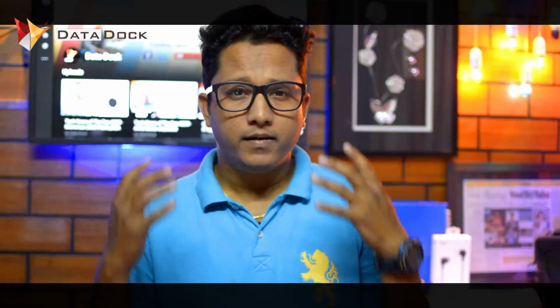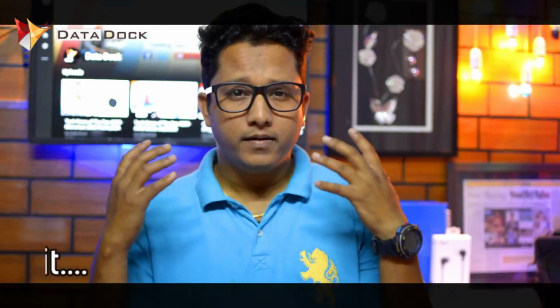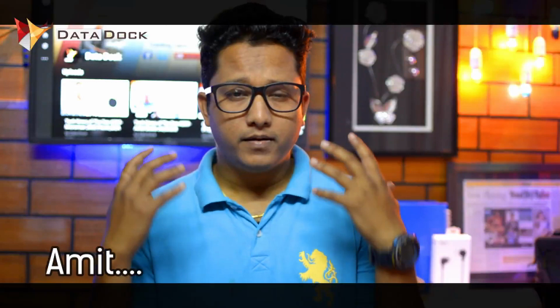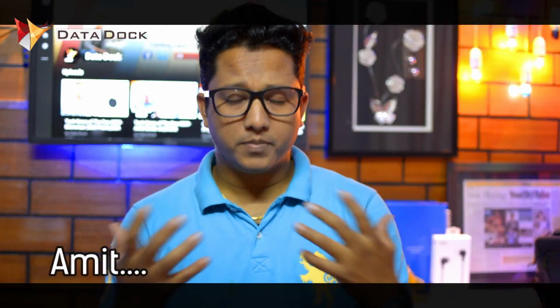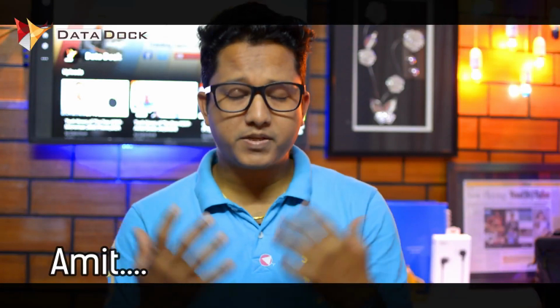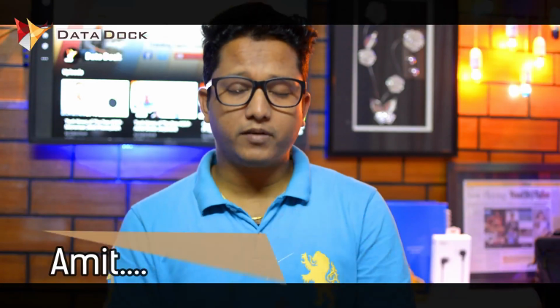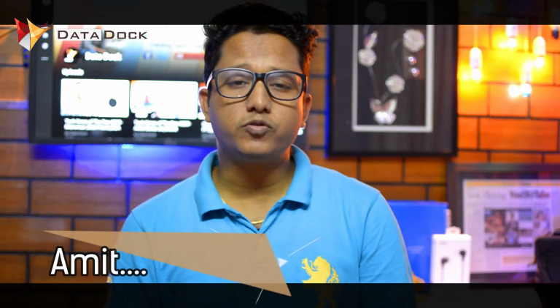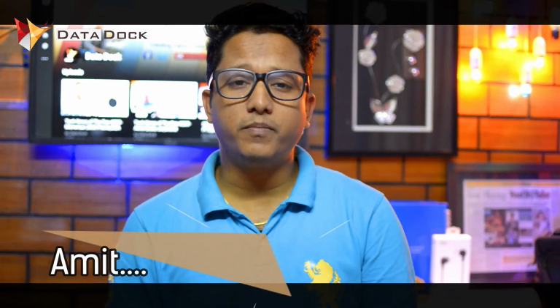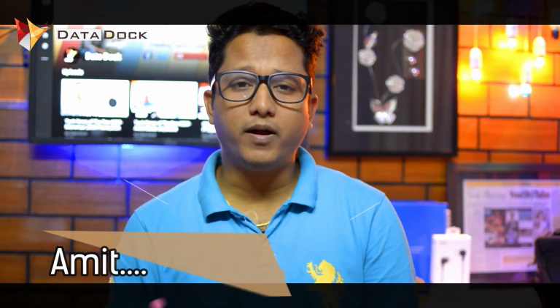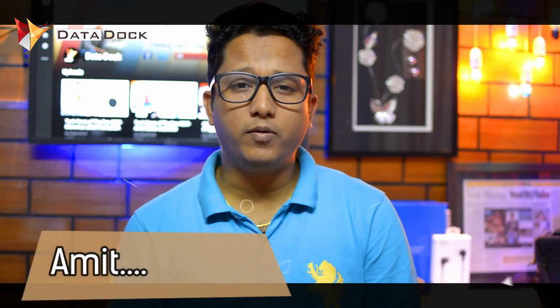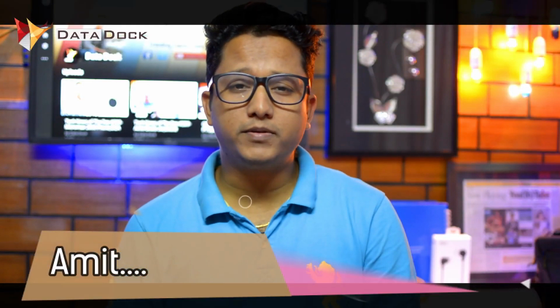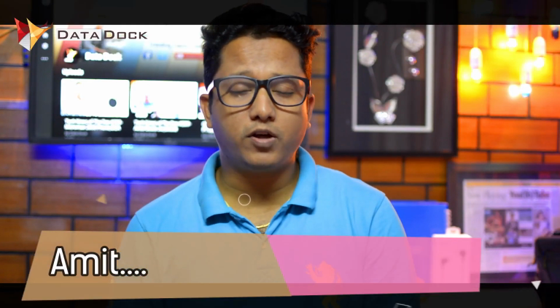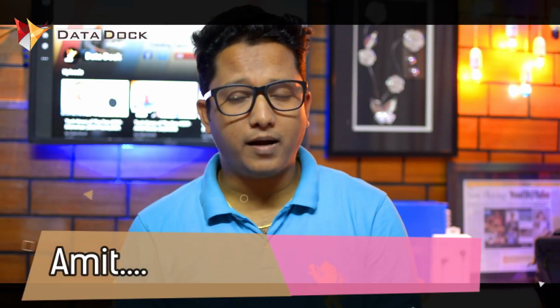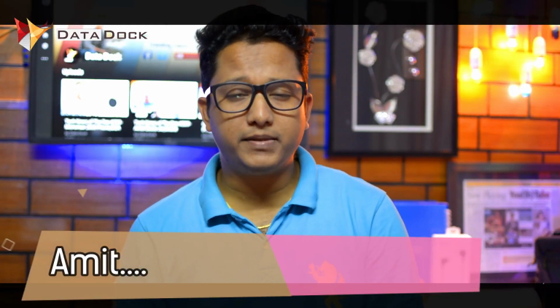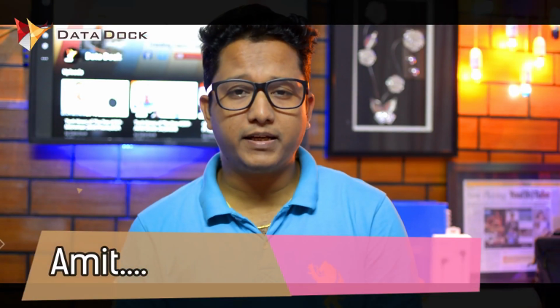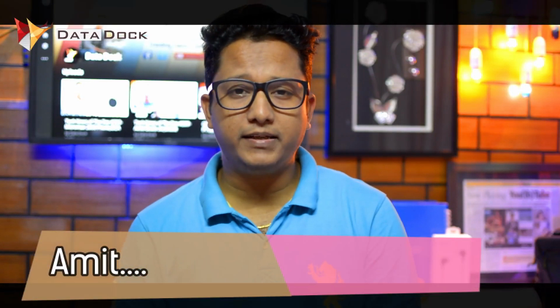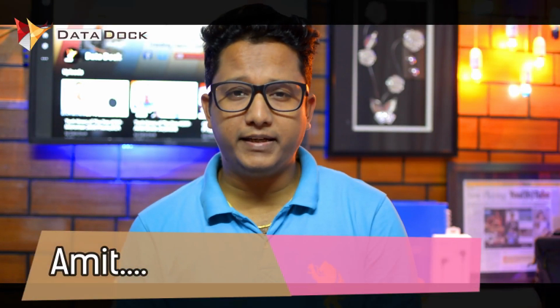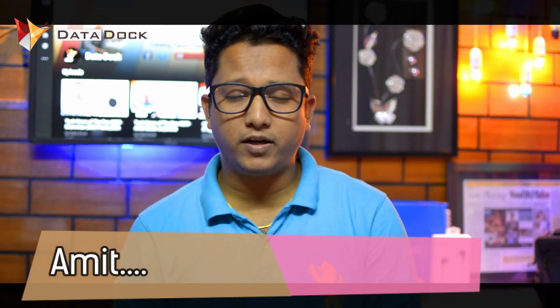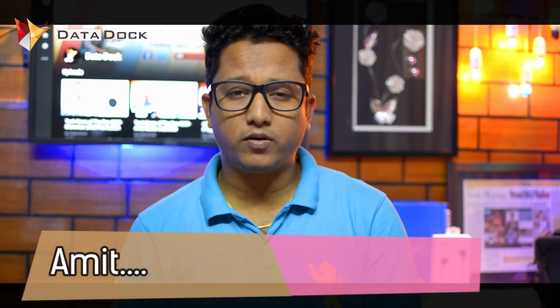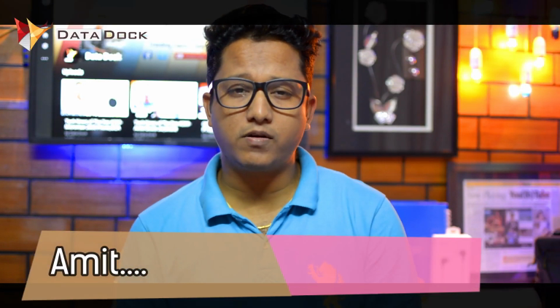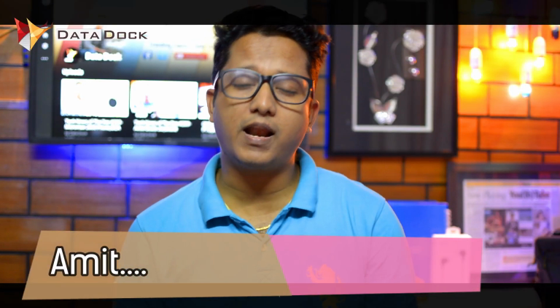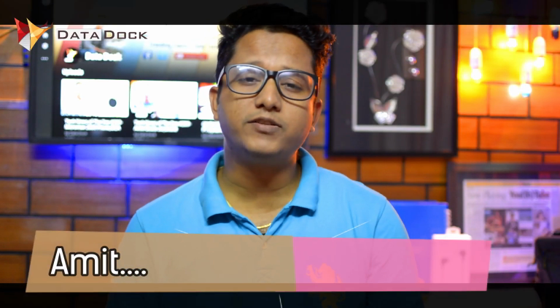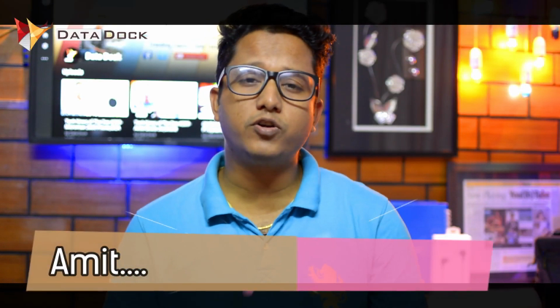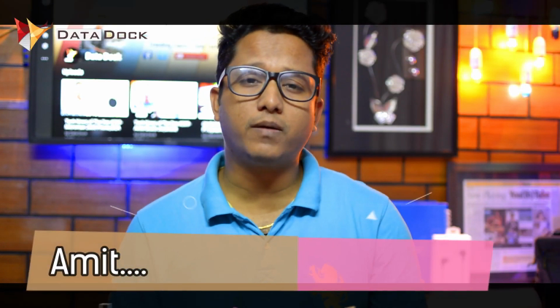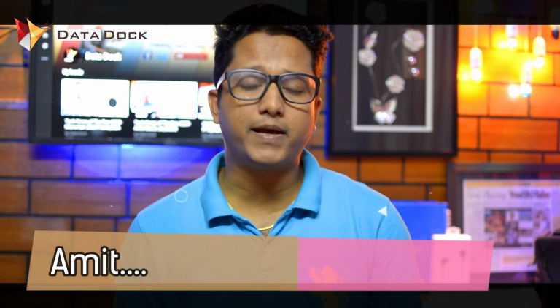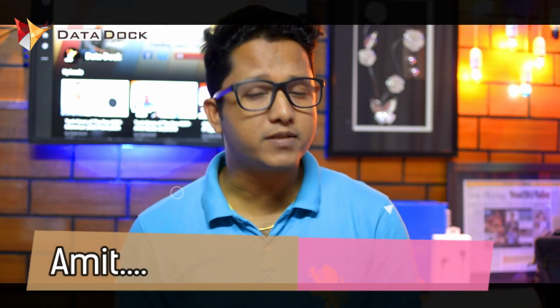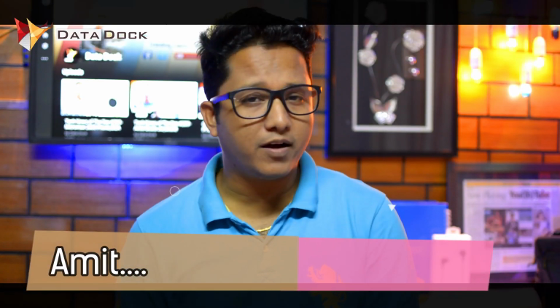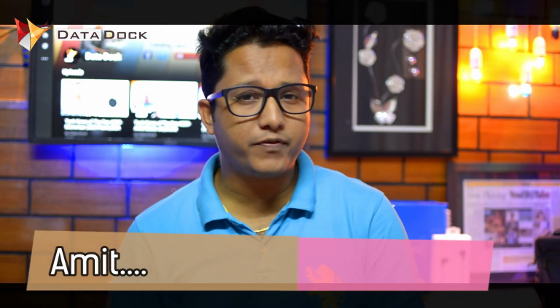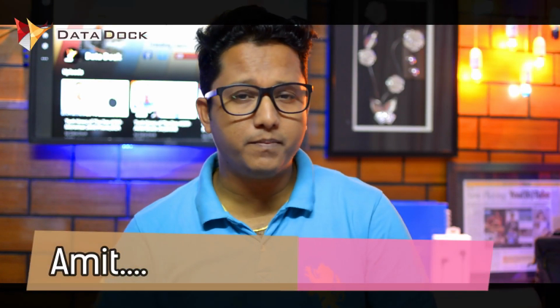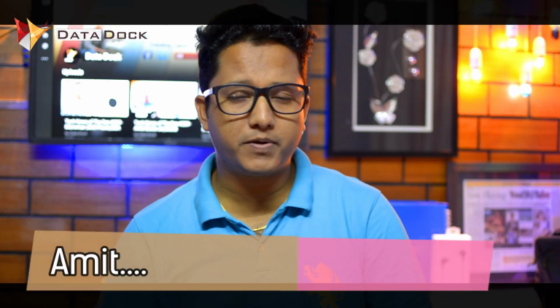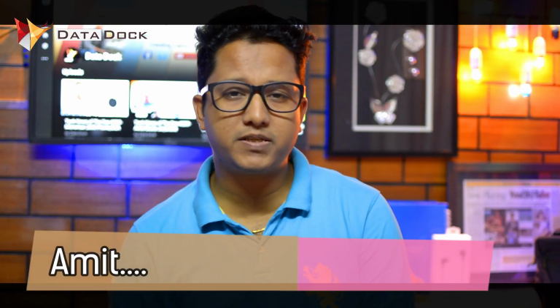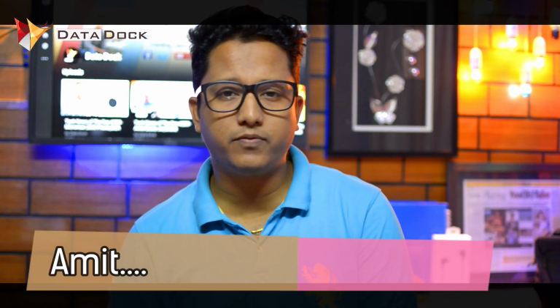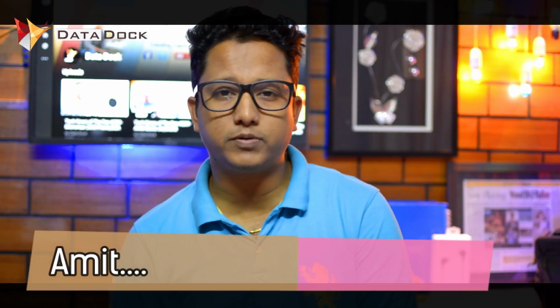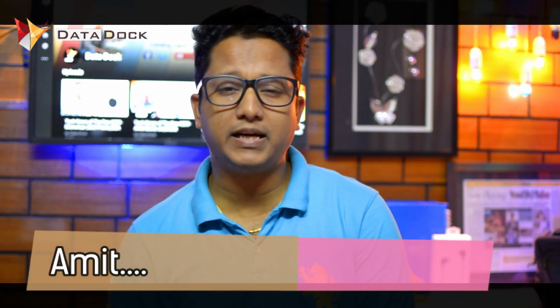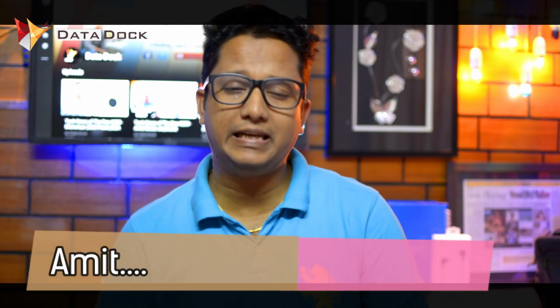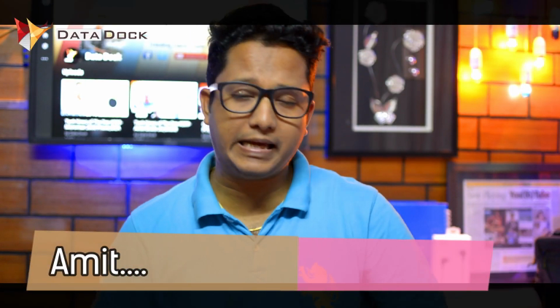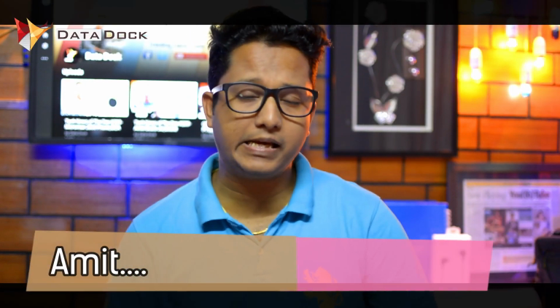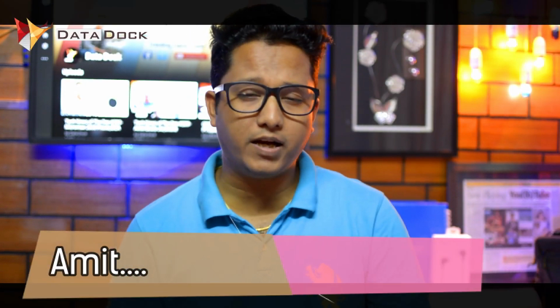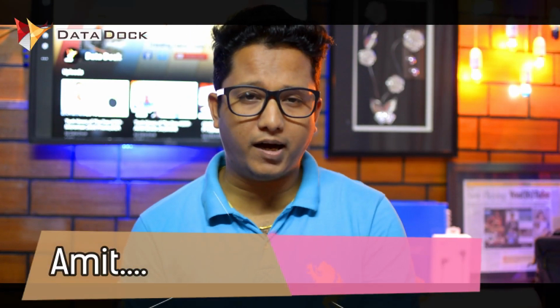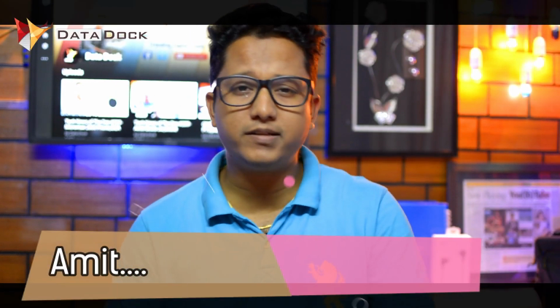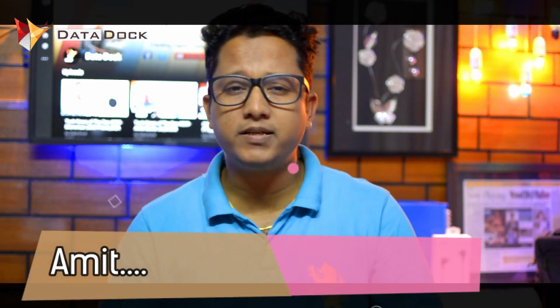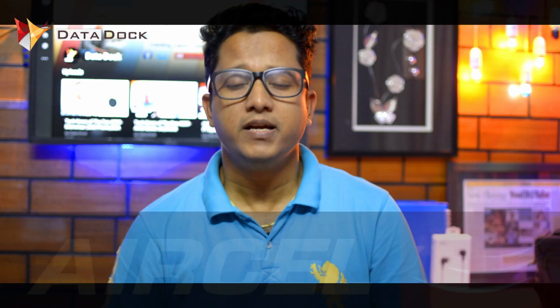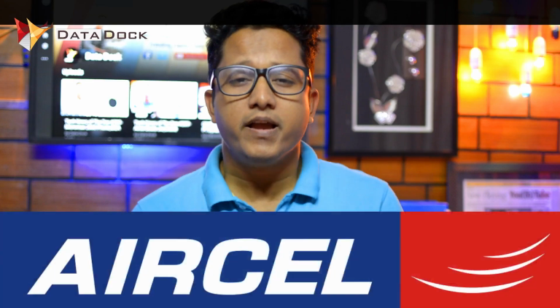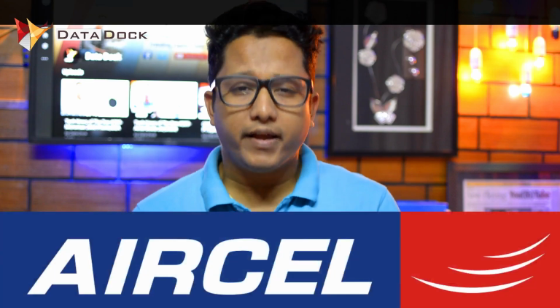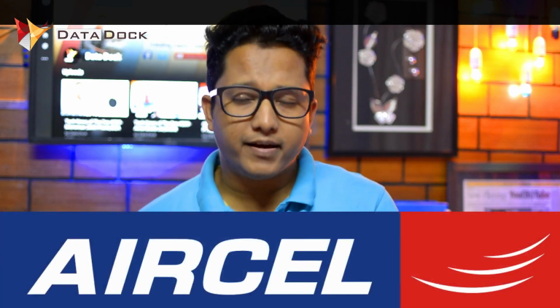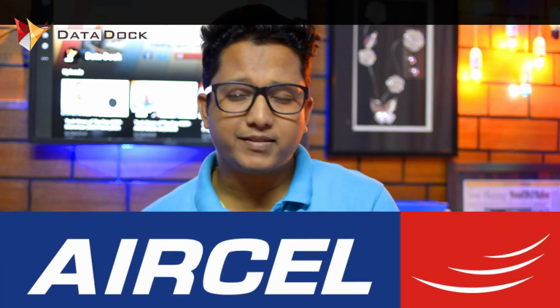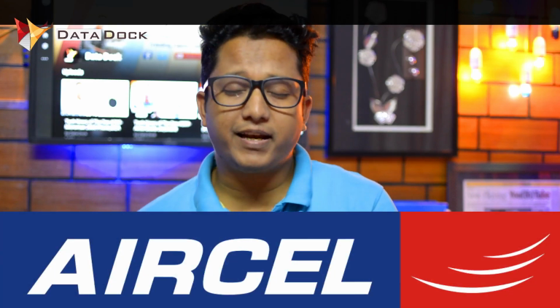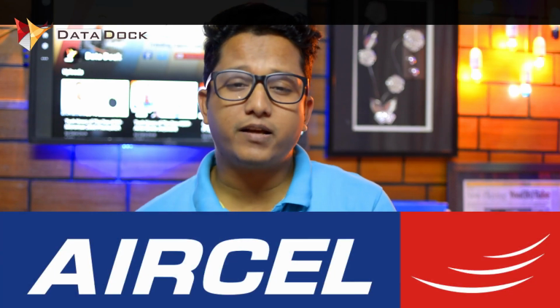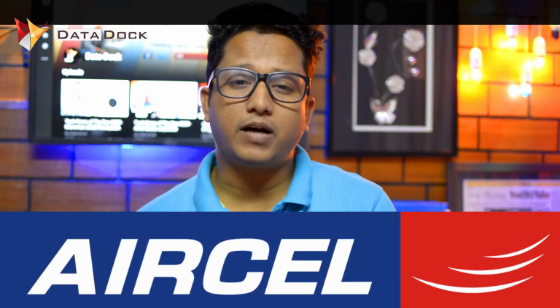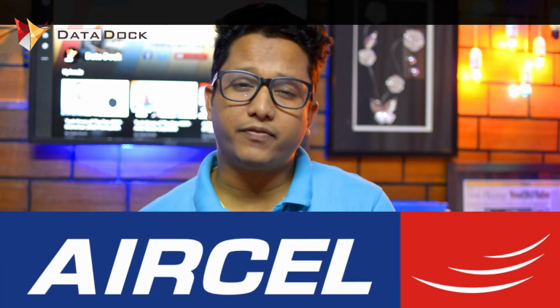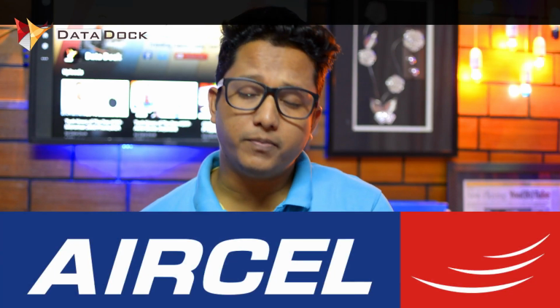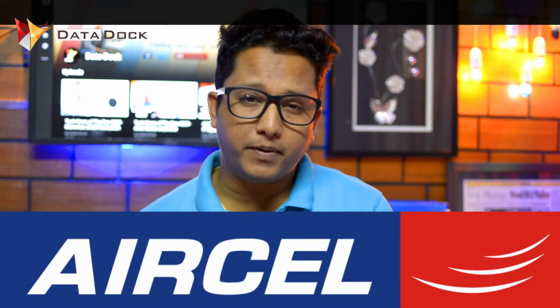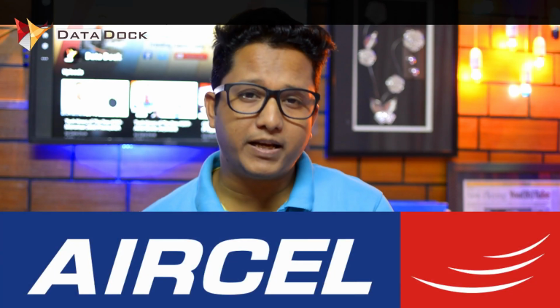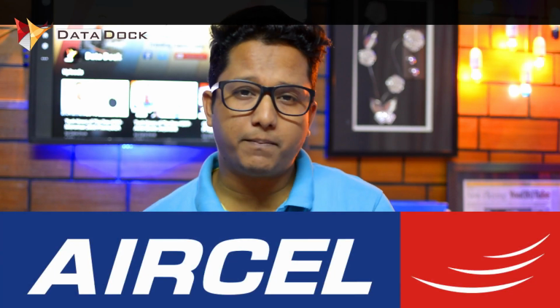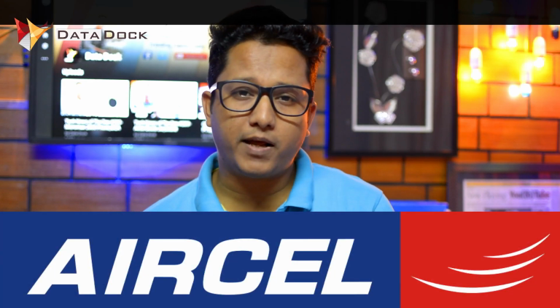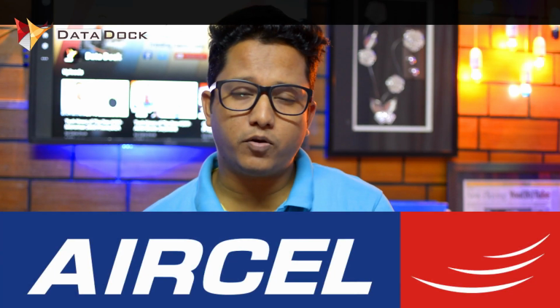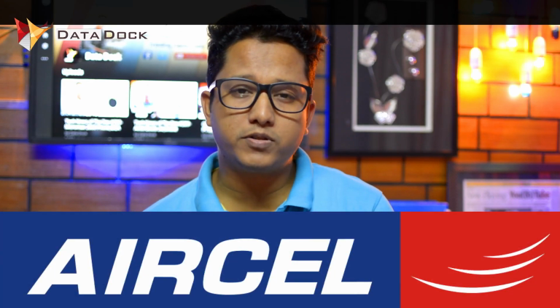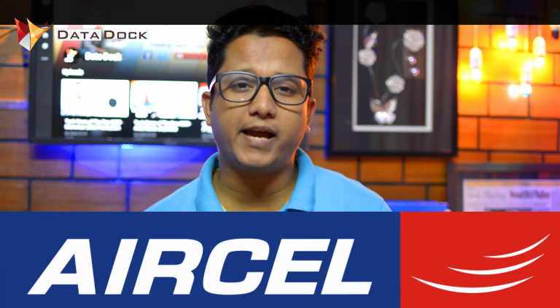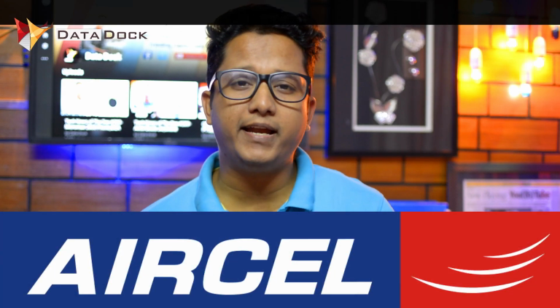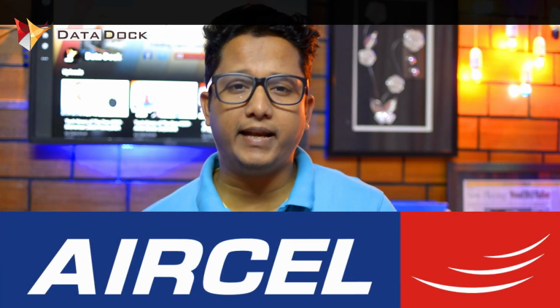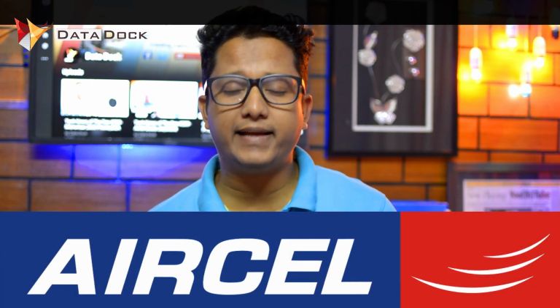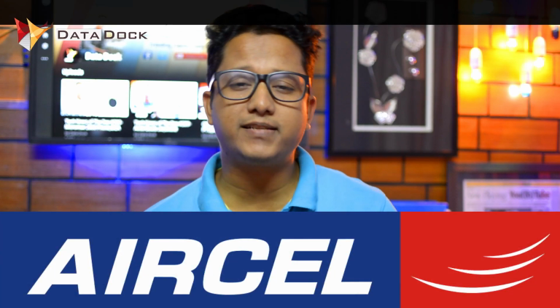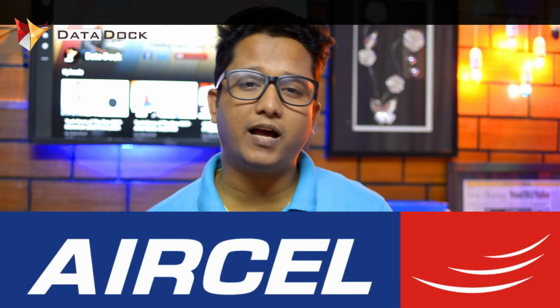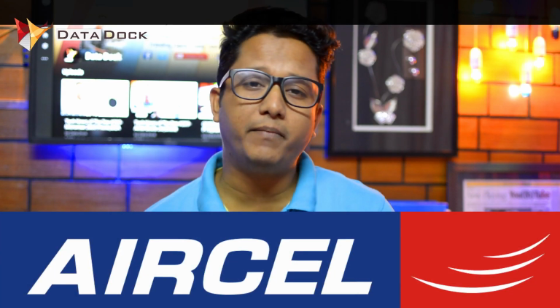Hello friends, I am Homet and you are watching DataDog. Reliance Jio's plans are very impressive, but today Aircel launched a lot of new plans in this new year.